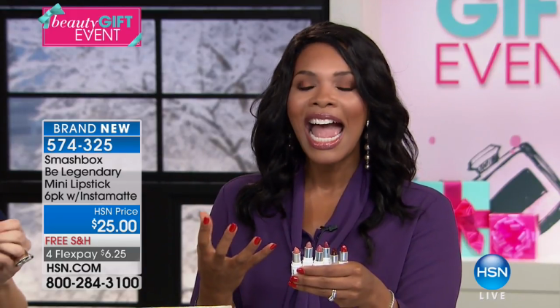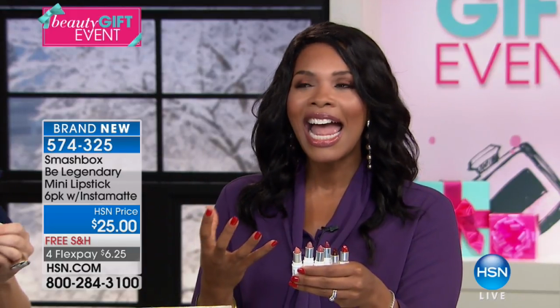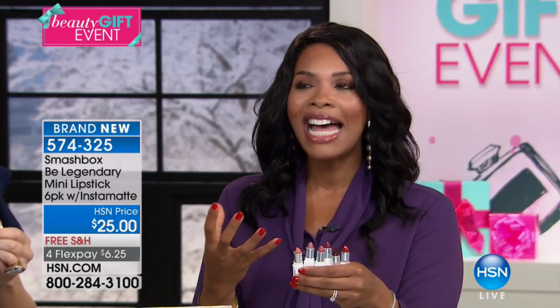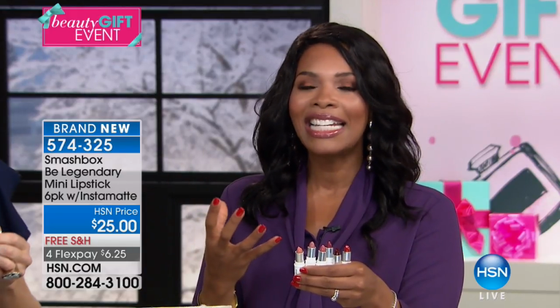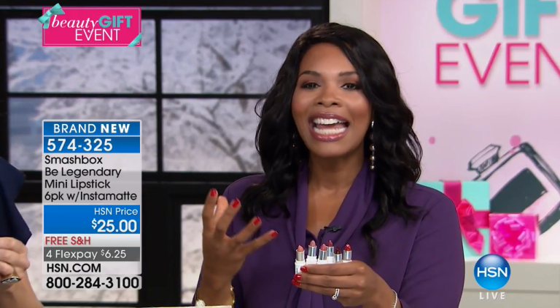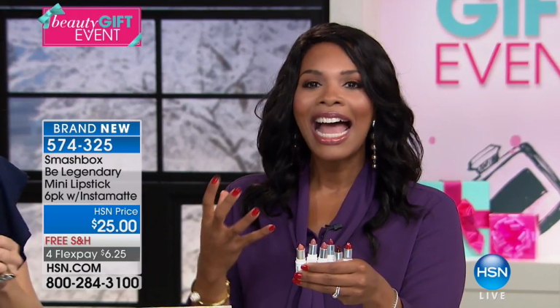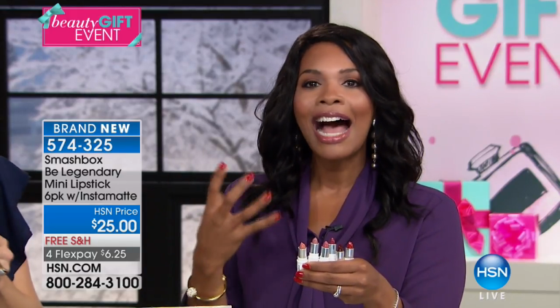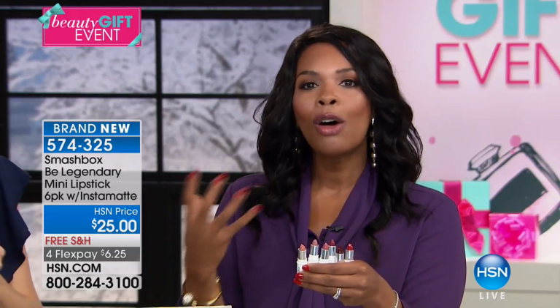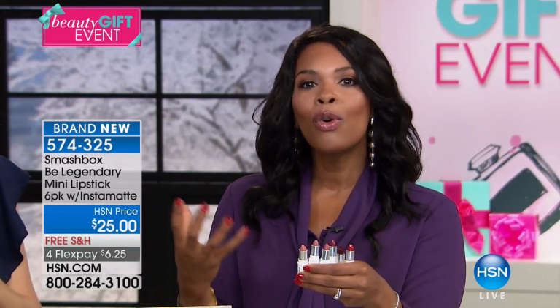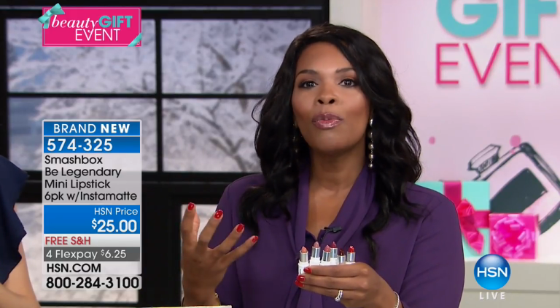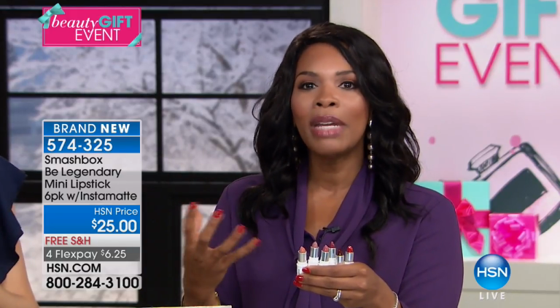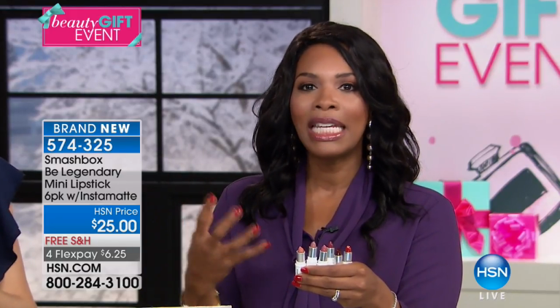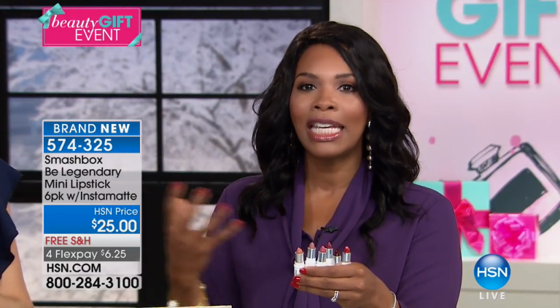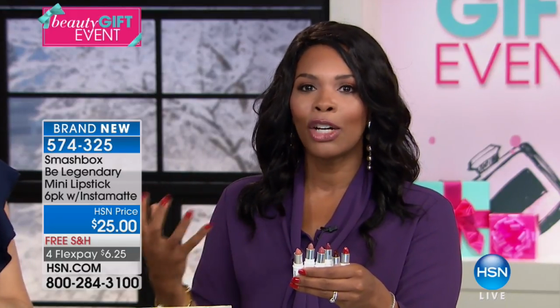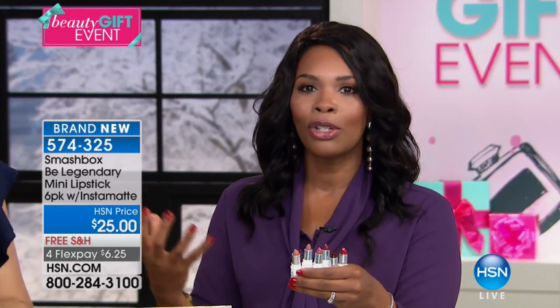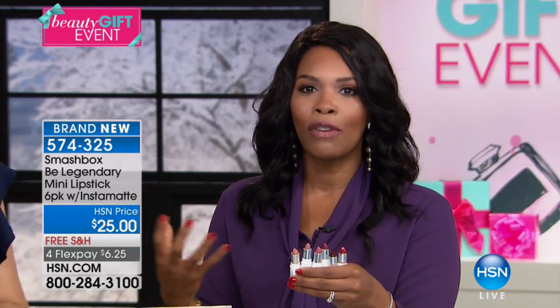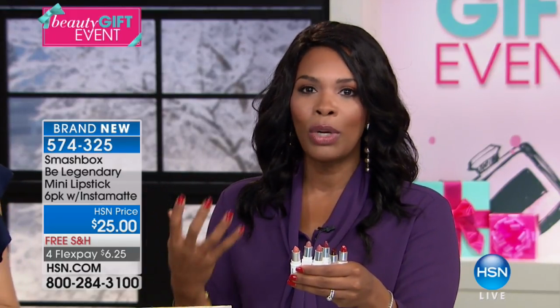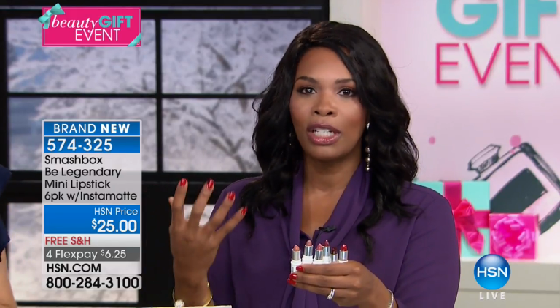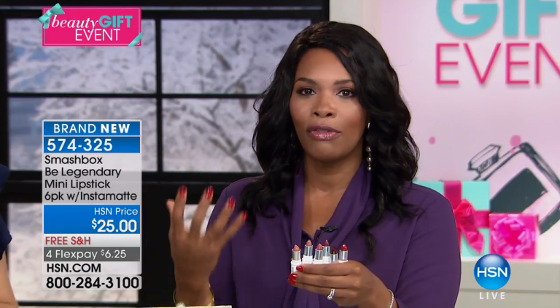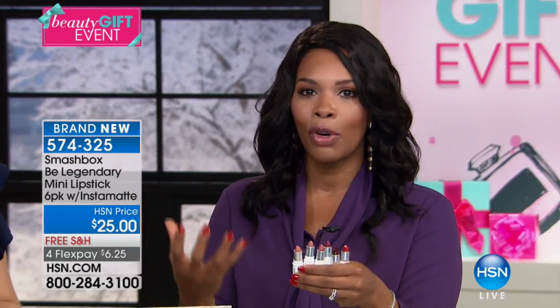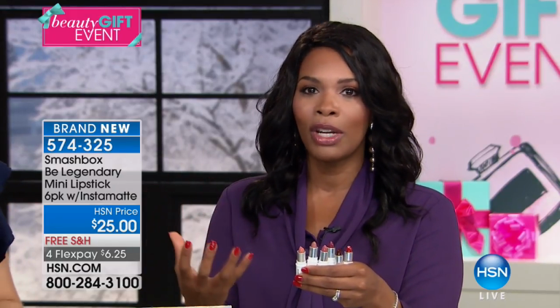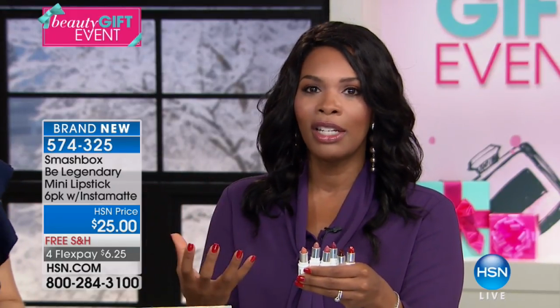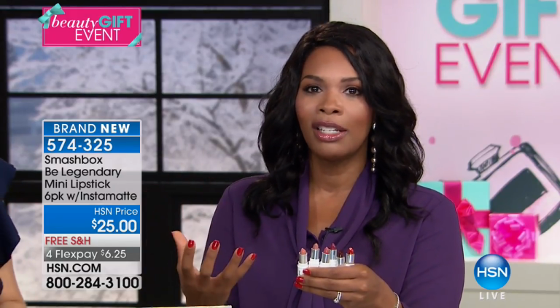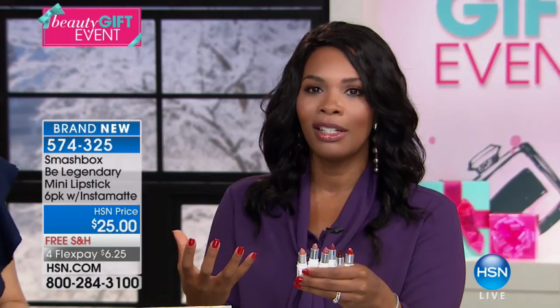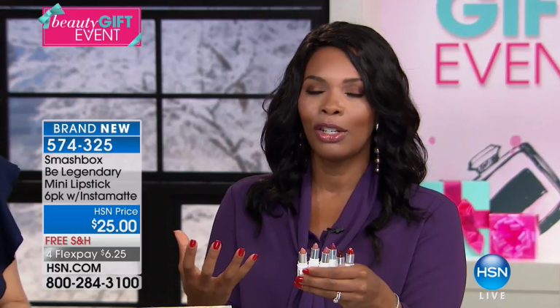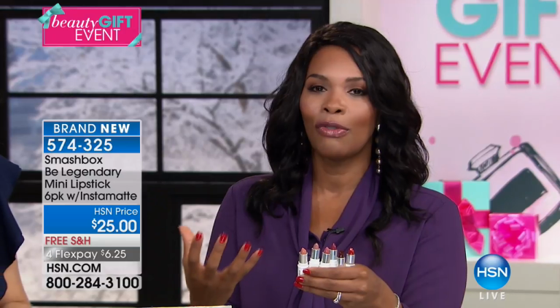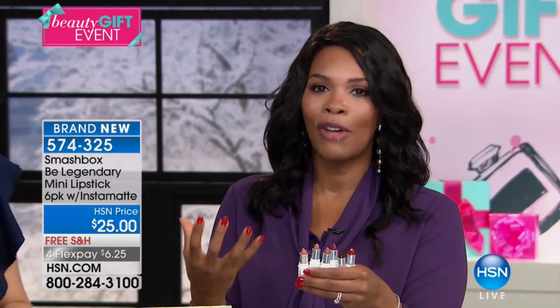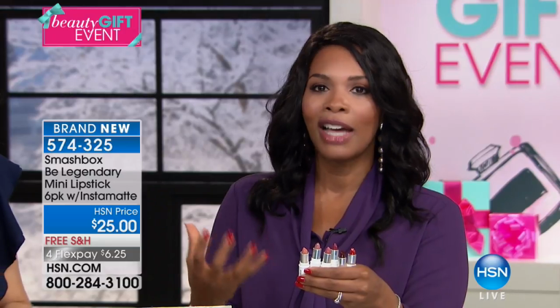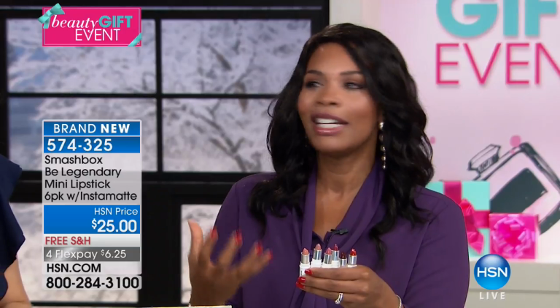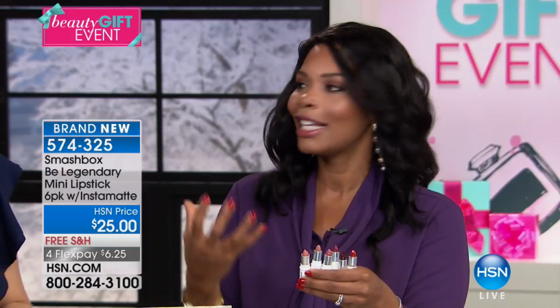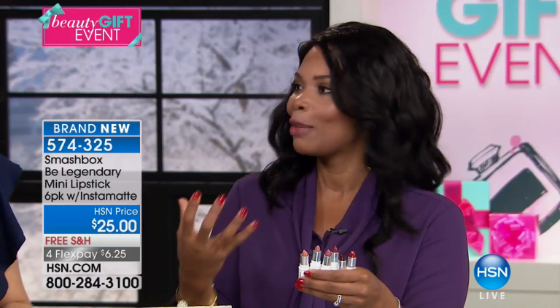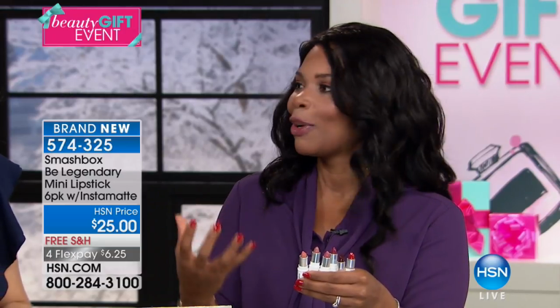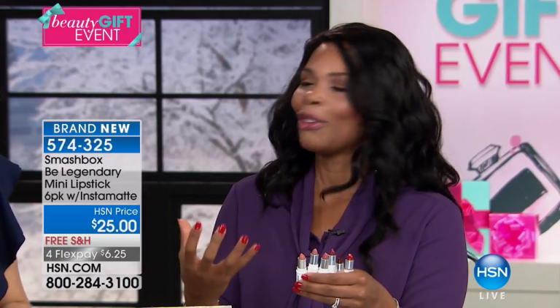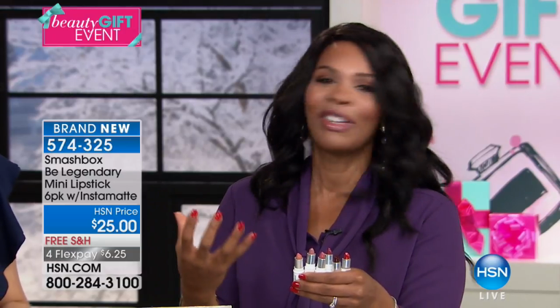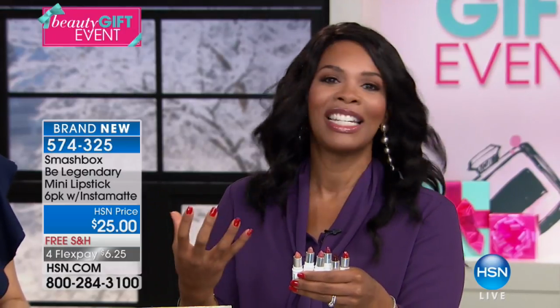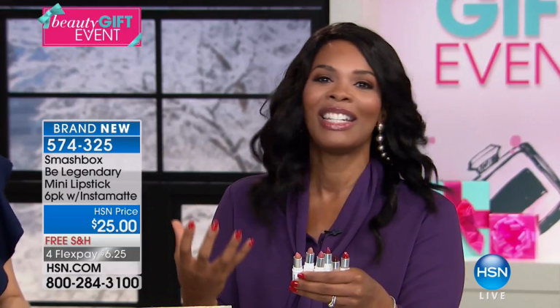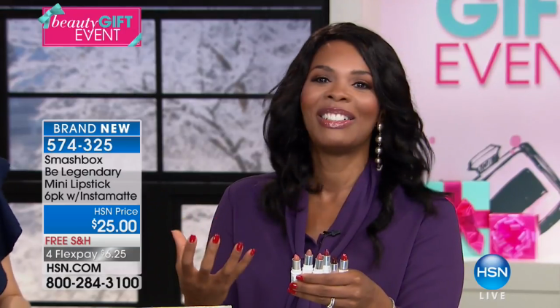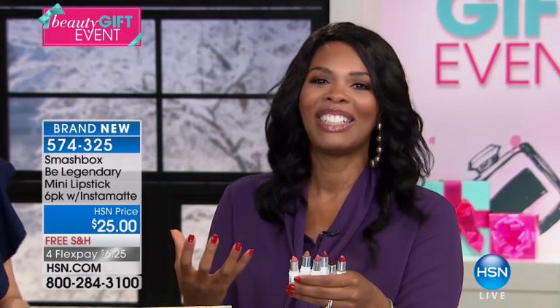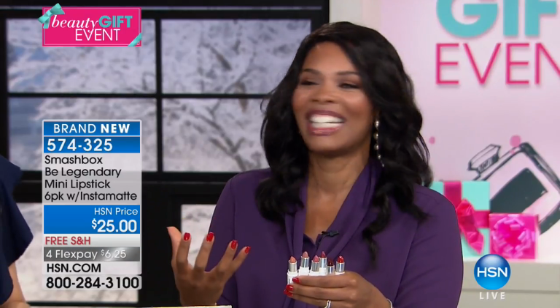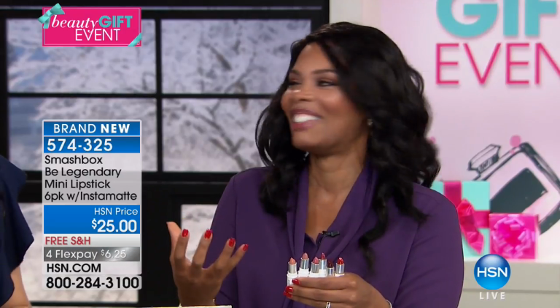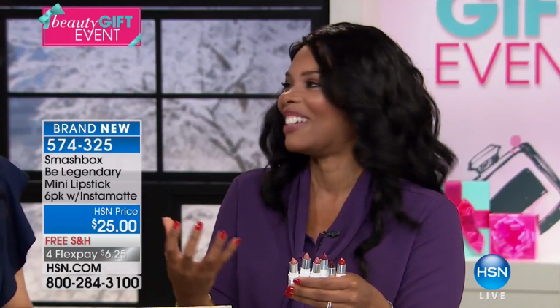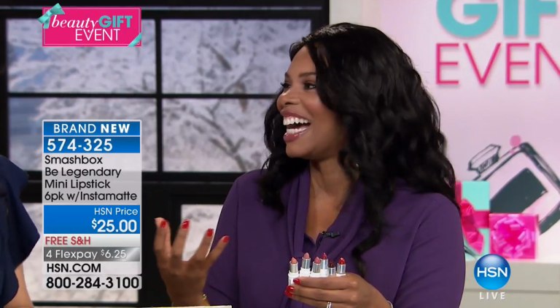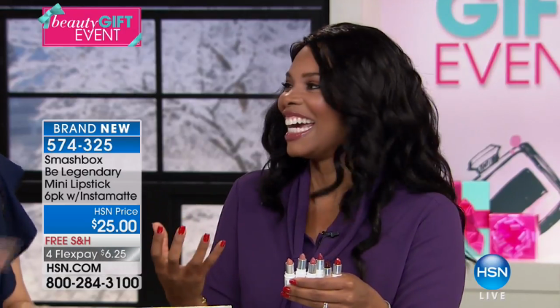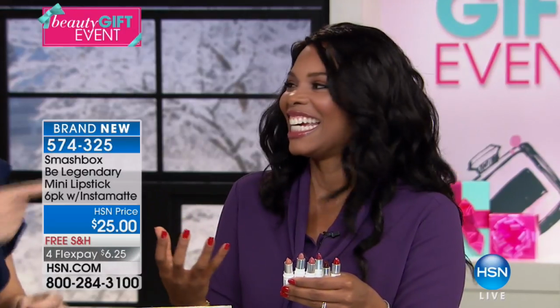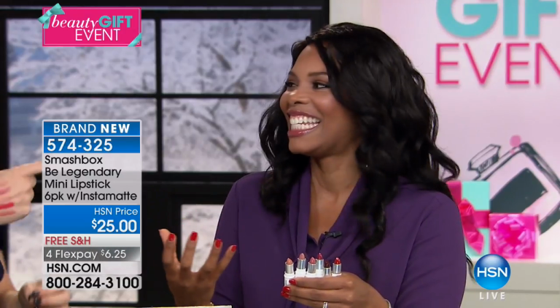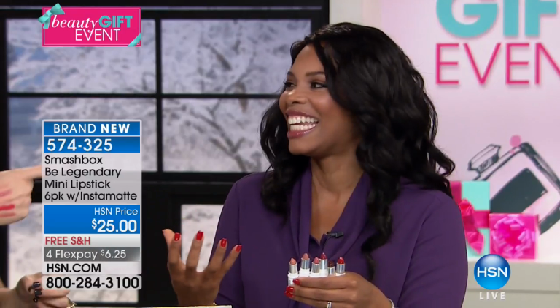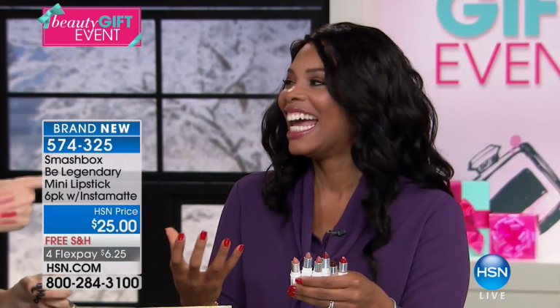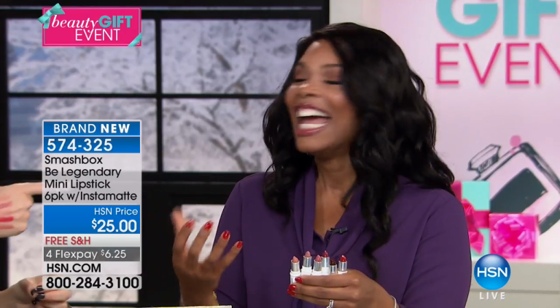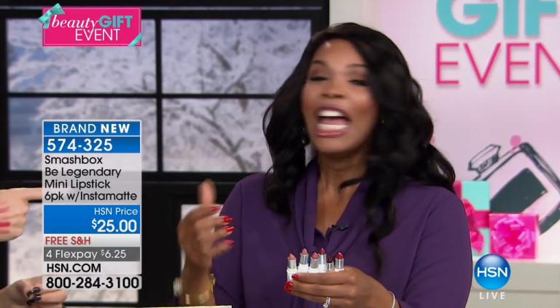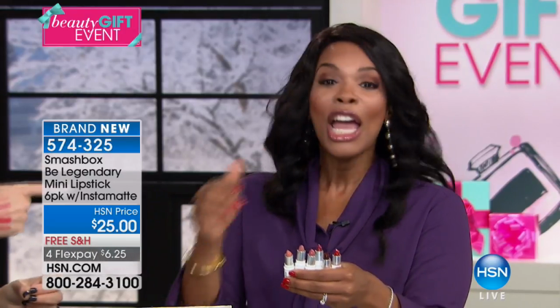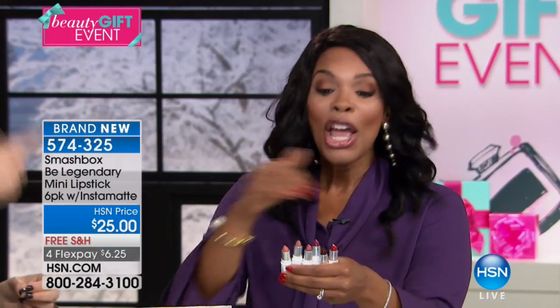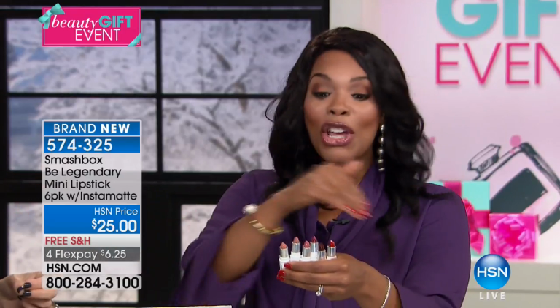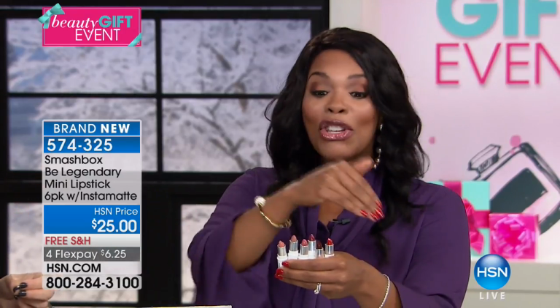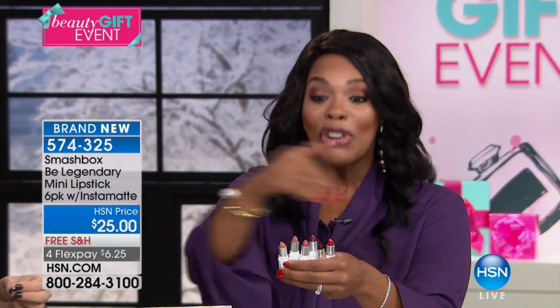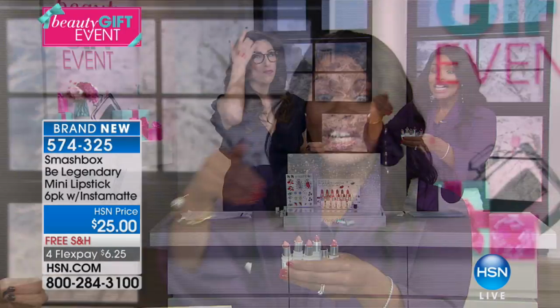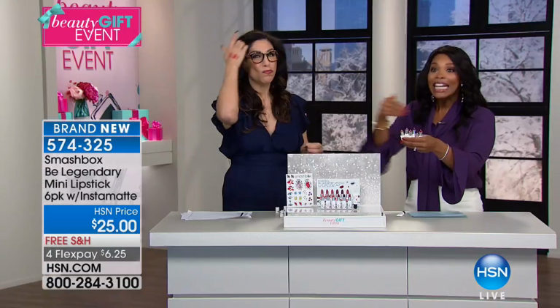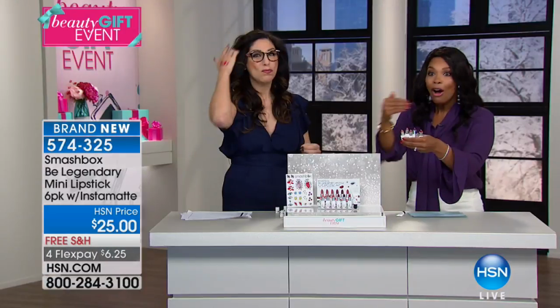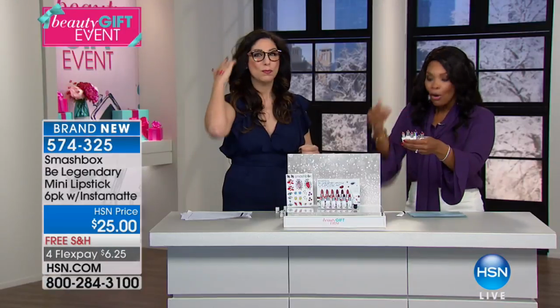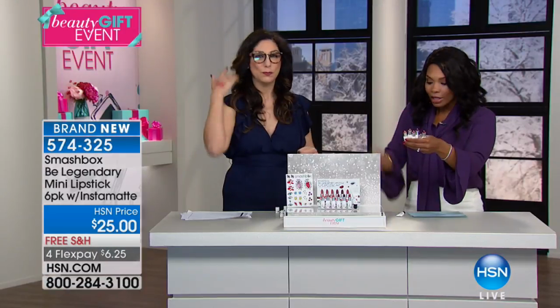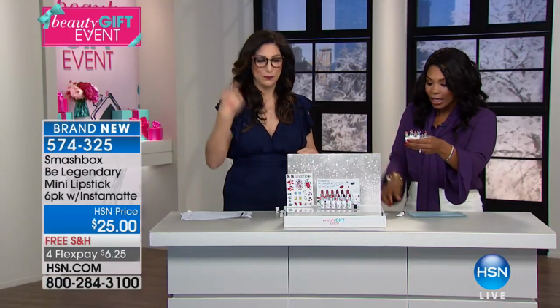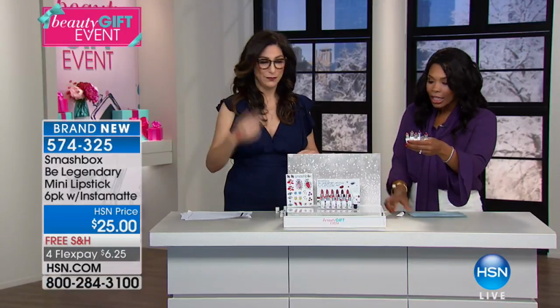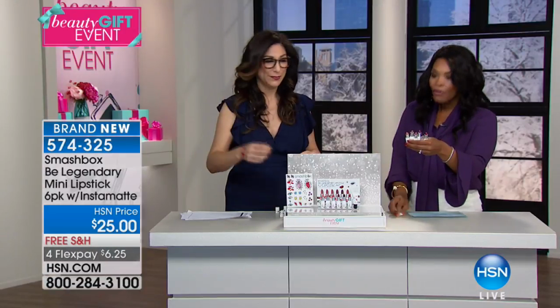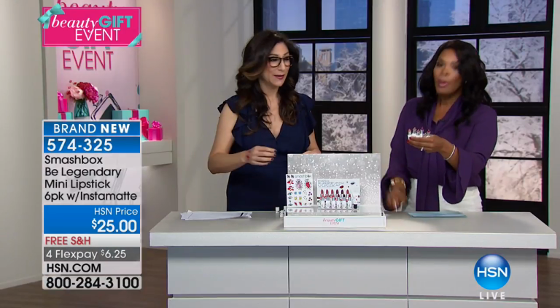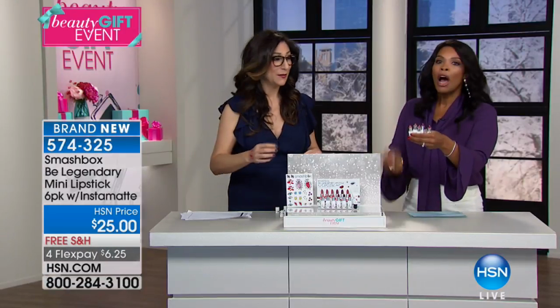The one I'm wearing this morning is called Primrose, and I love it because on me it's just that perfect nude. And how many years have we devoted to finding the perfect nude? You're getting all six of them.